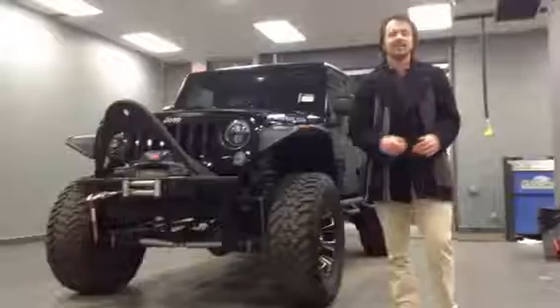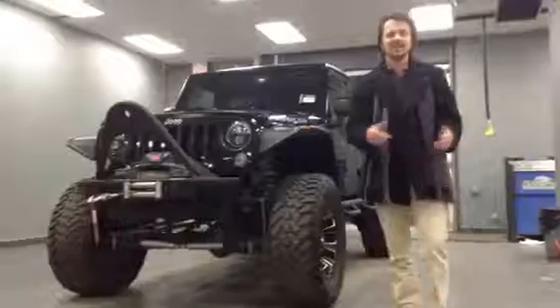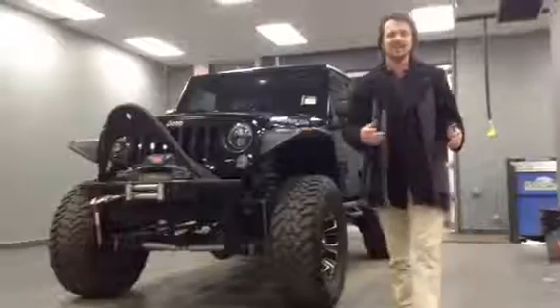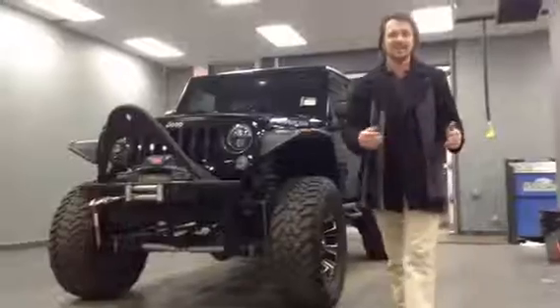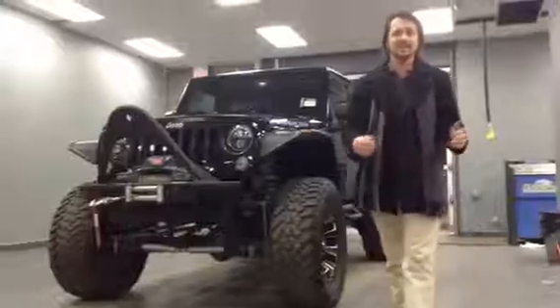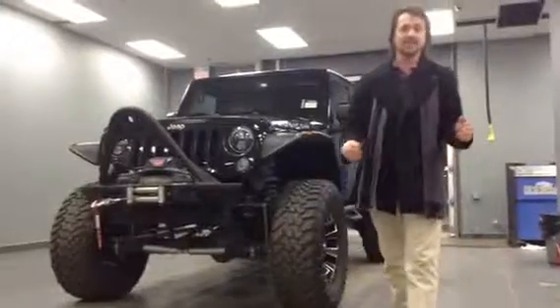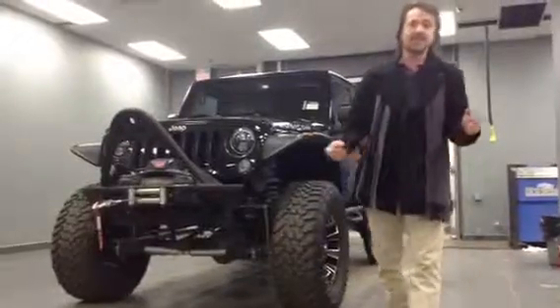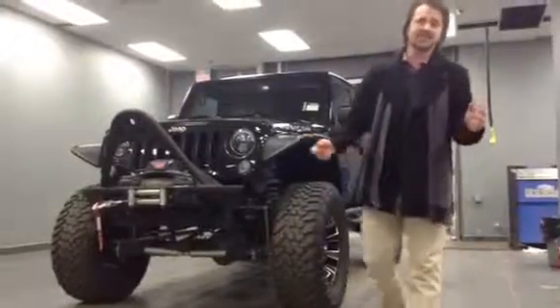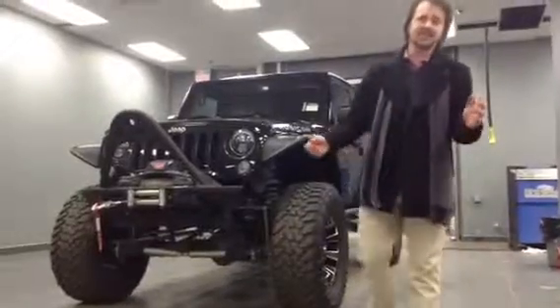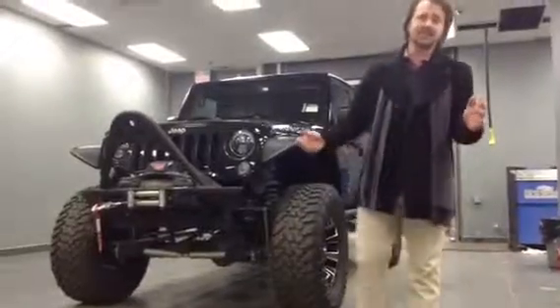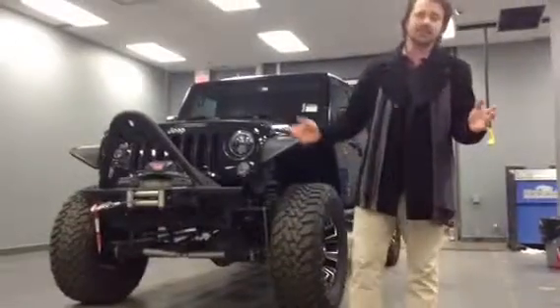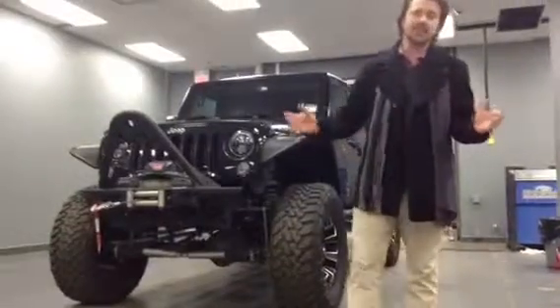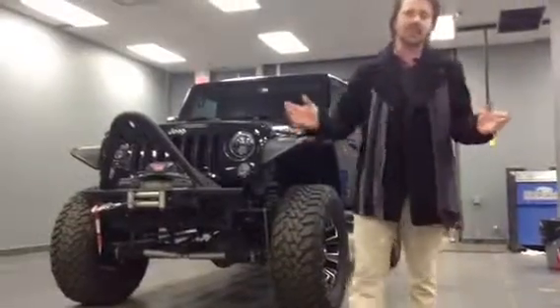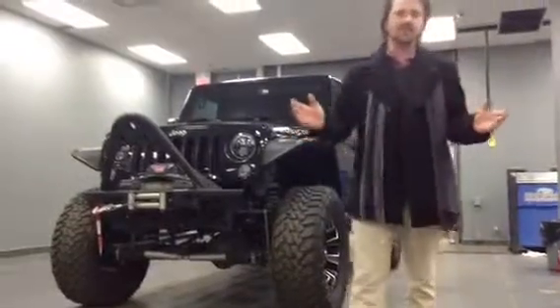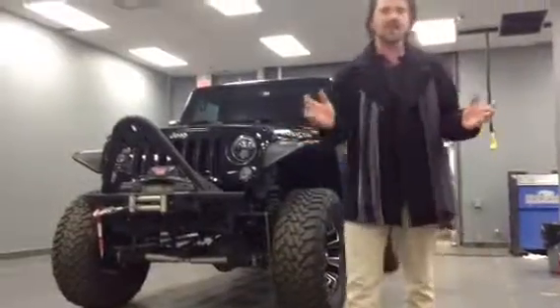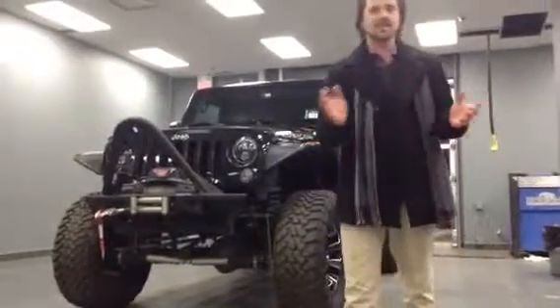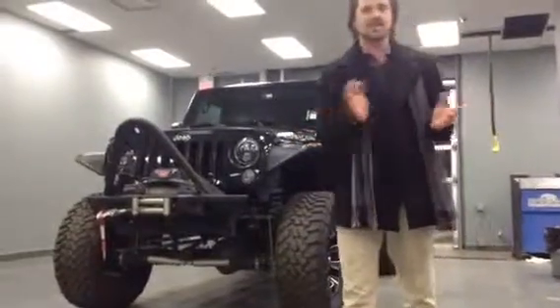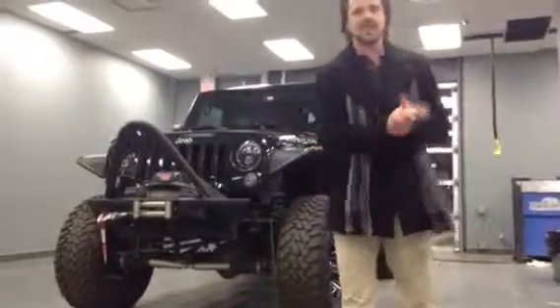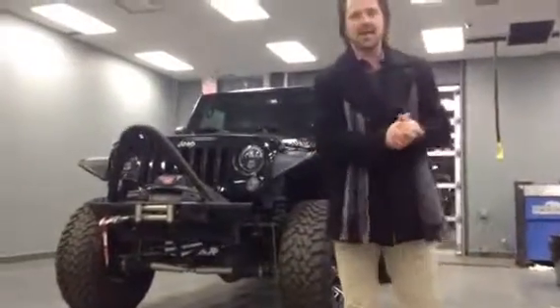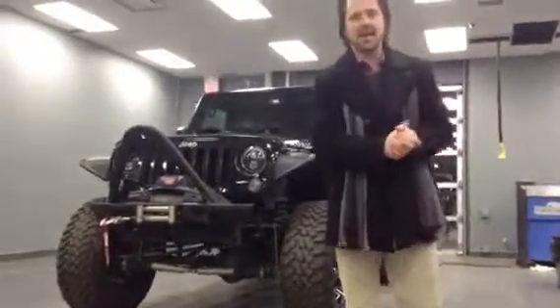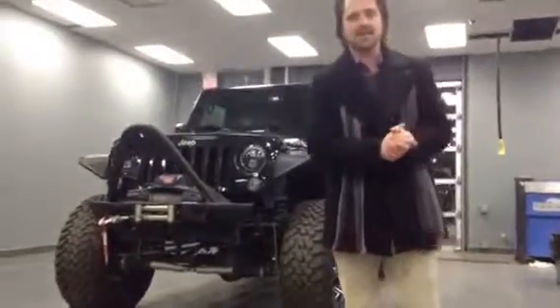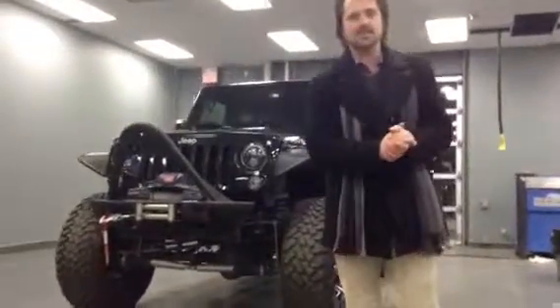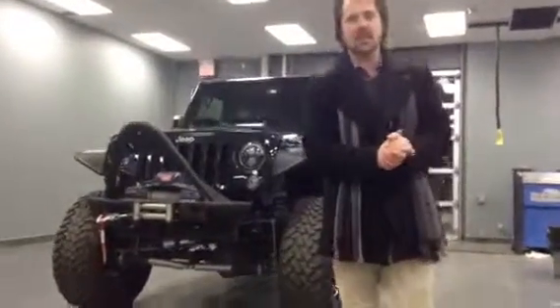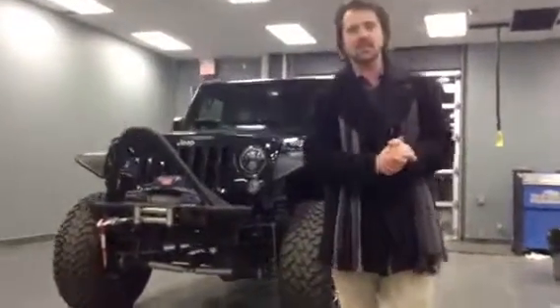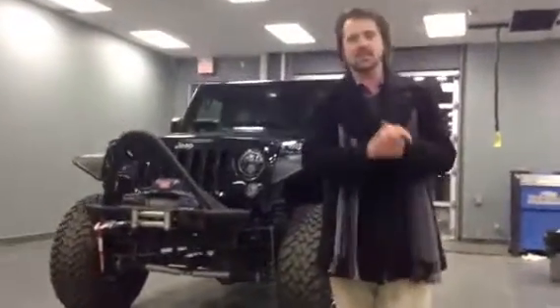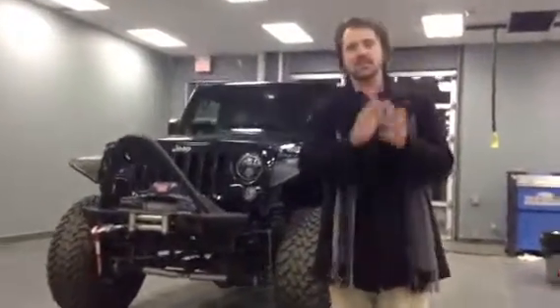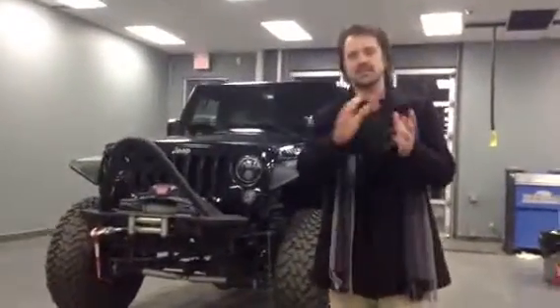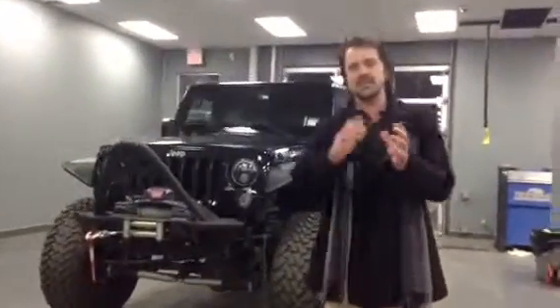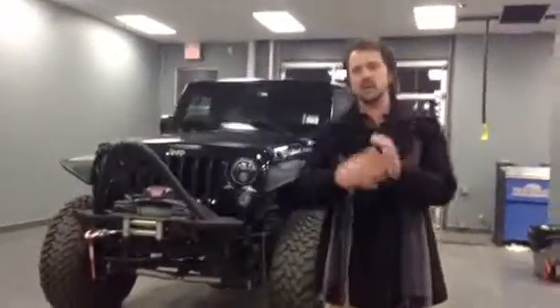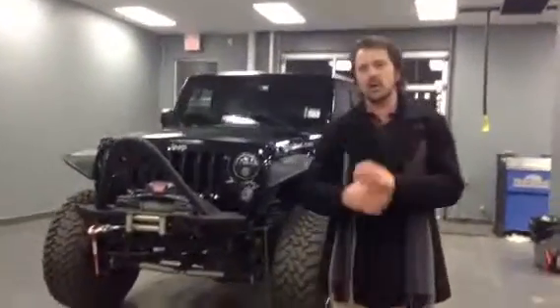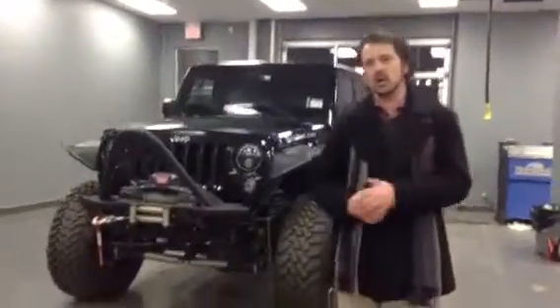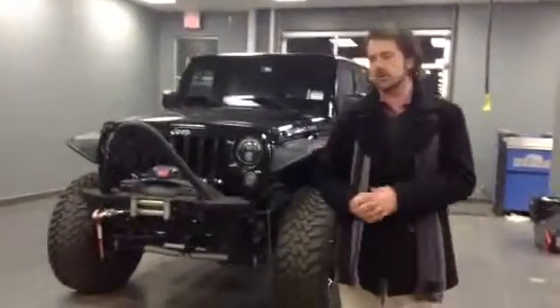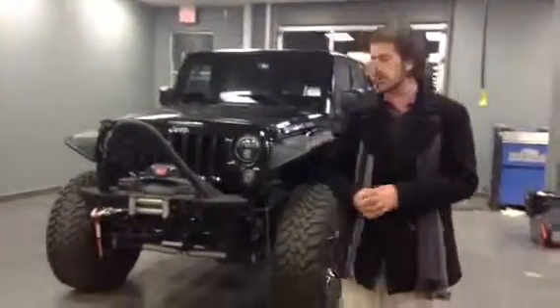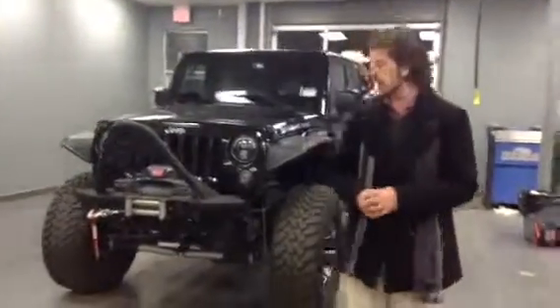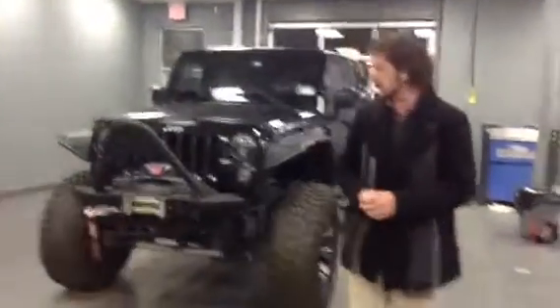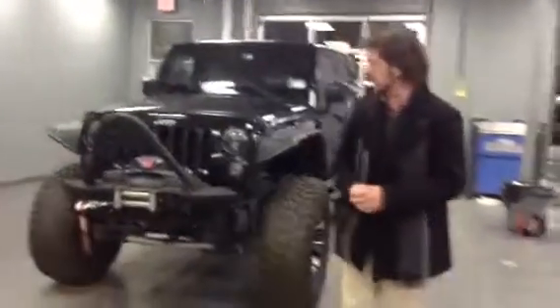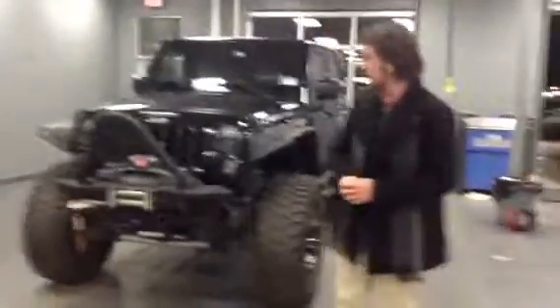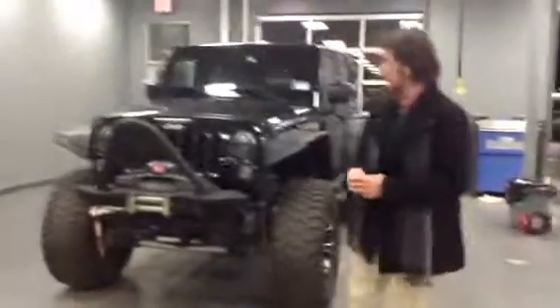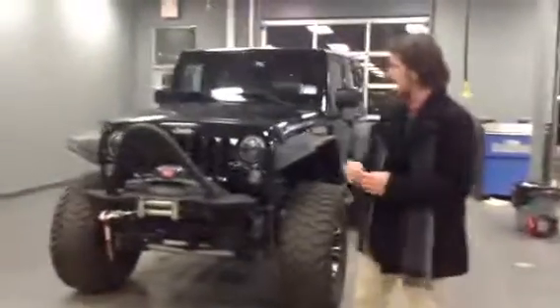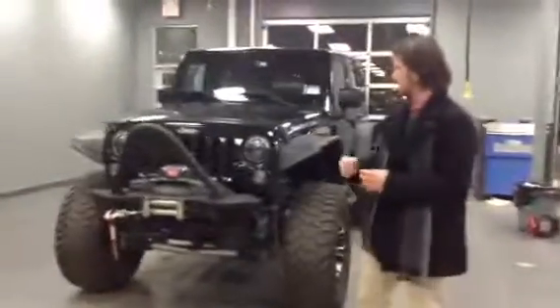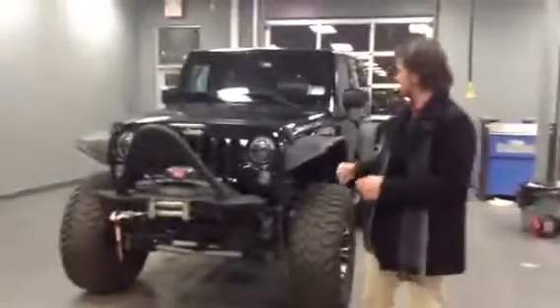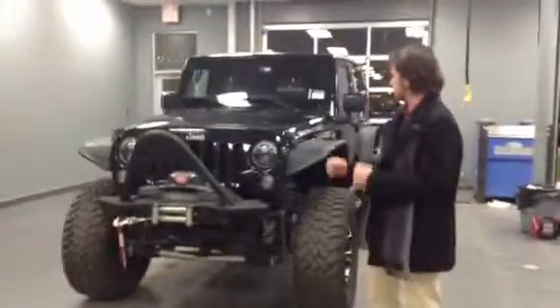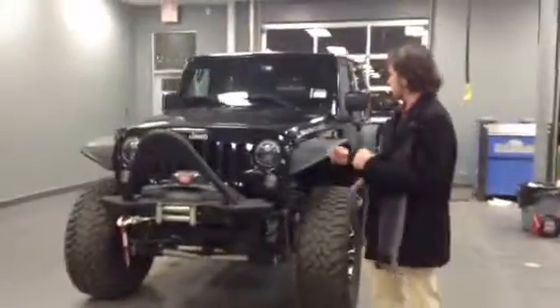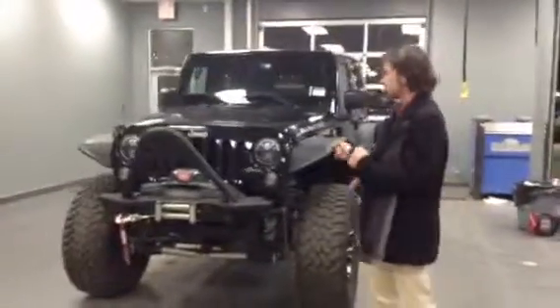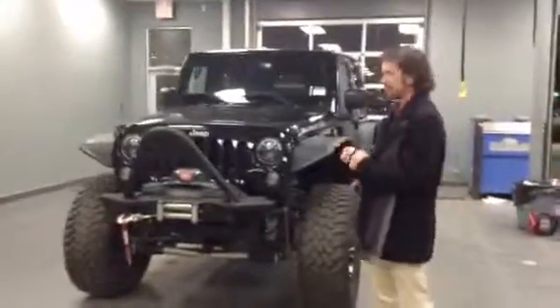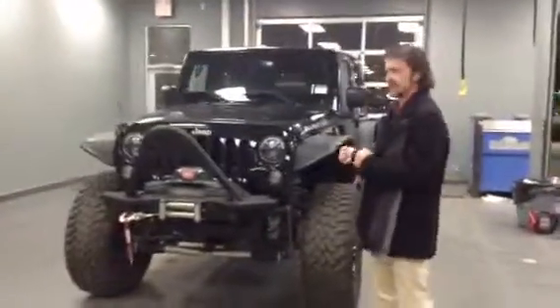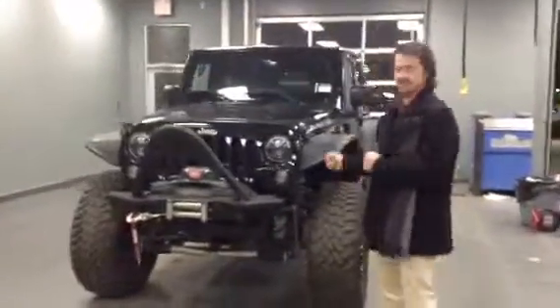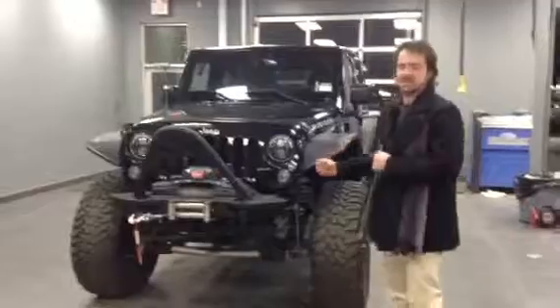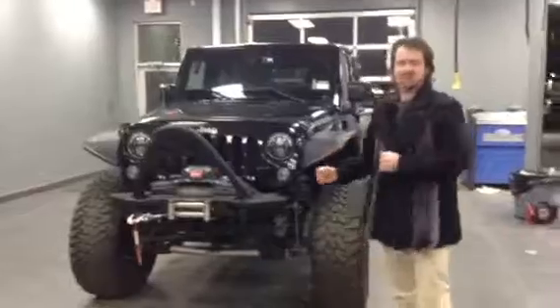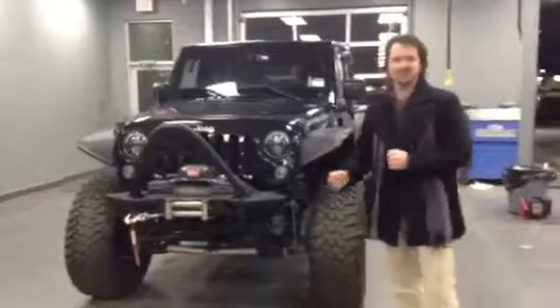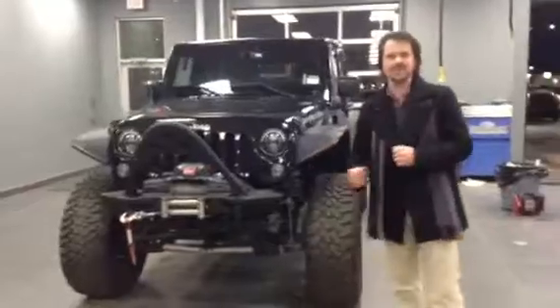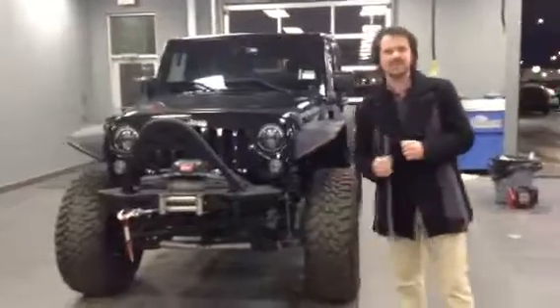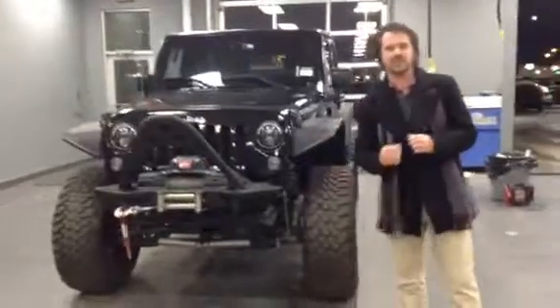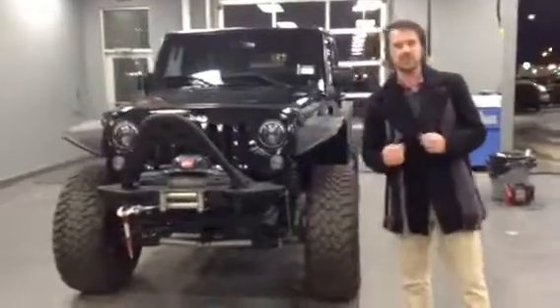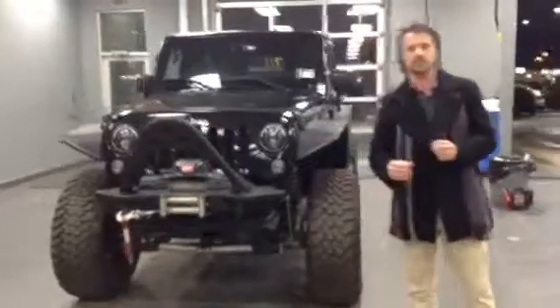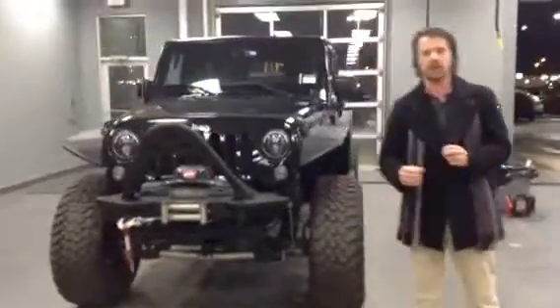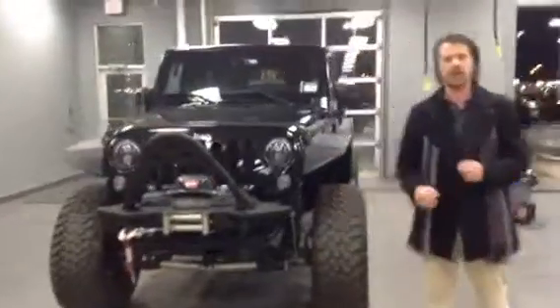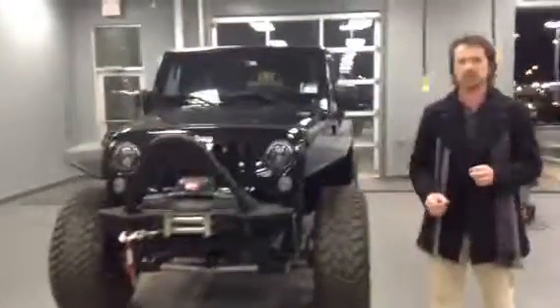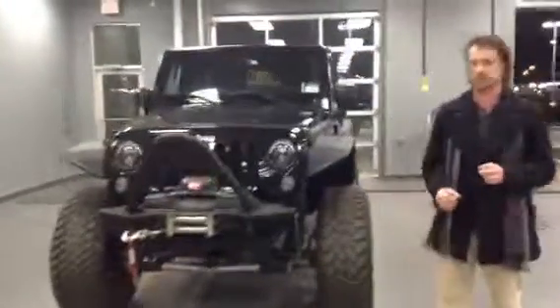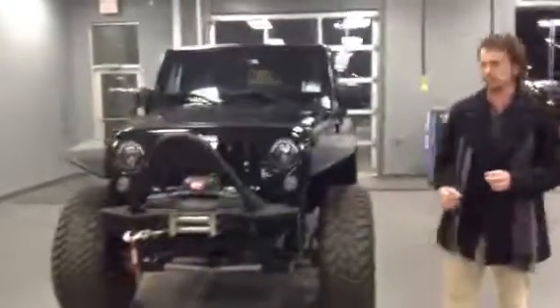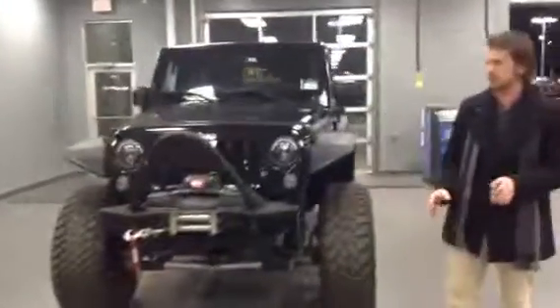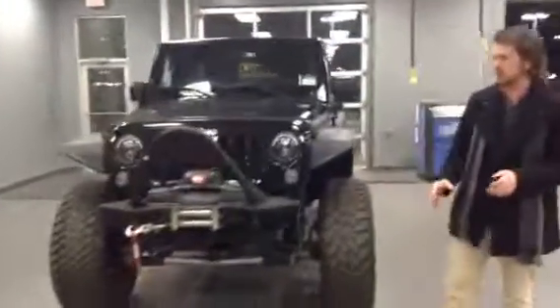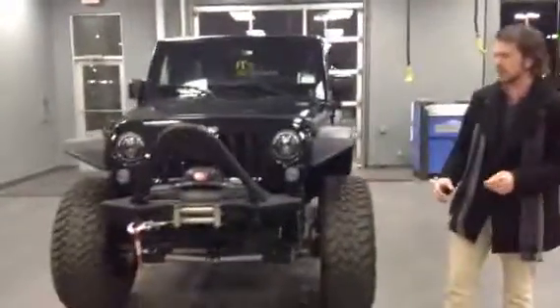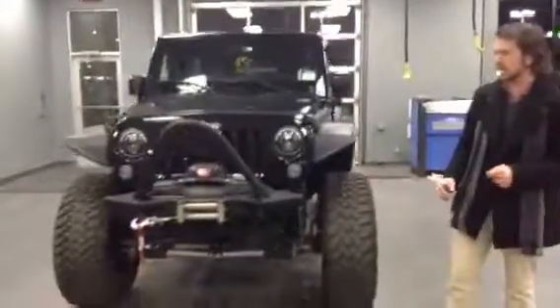Hey Dave, it's Jesse here with L.A. Mazda. As promised, your video walk around of this 2016 Jeep Wrangler Rubicon.